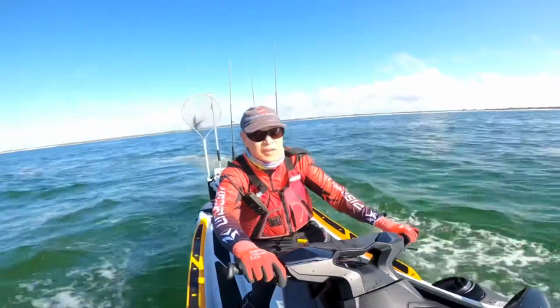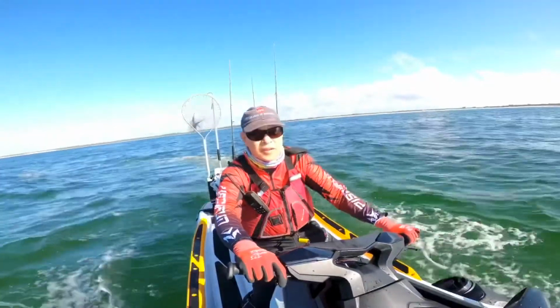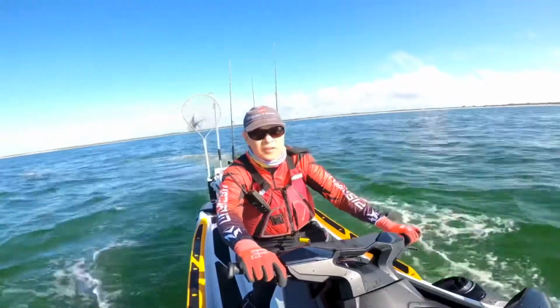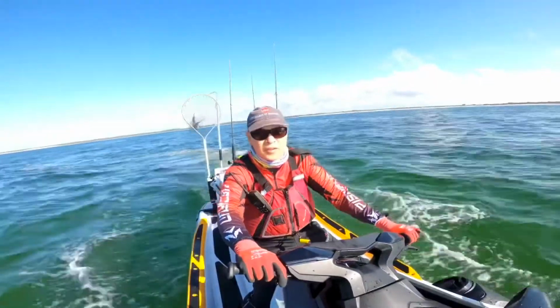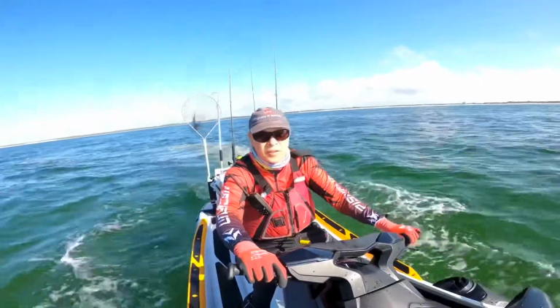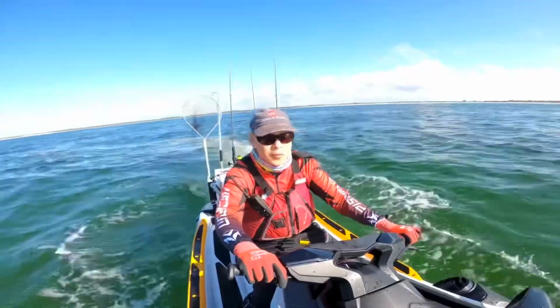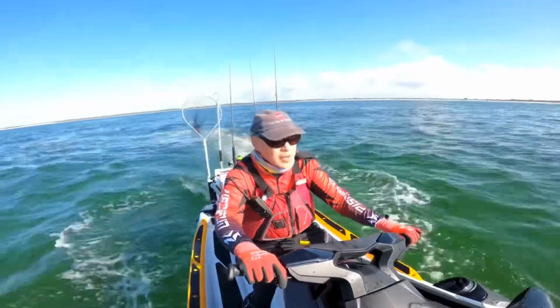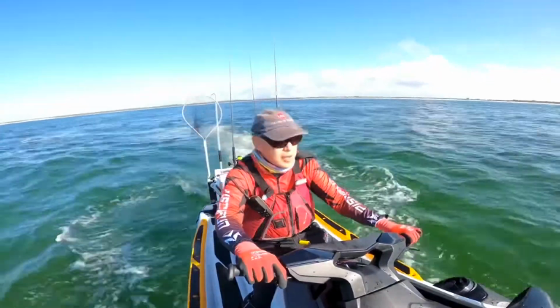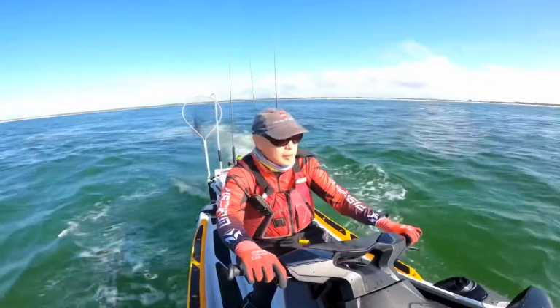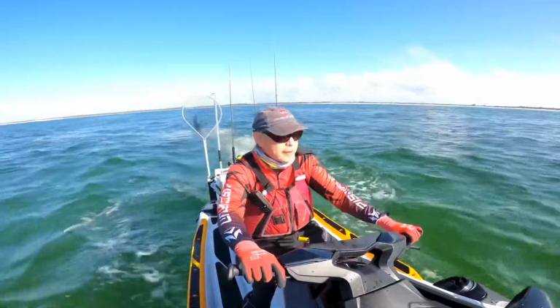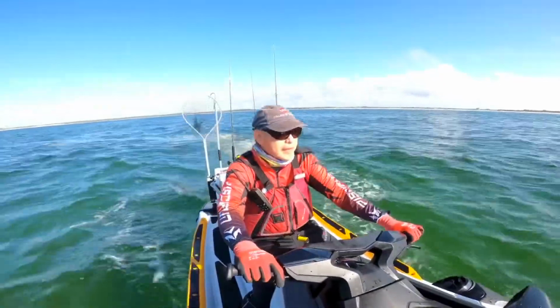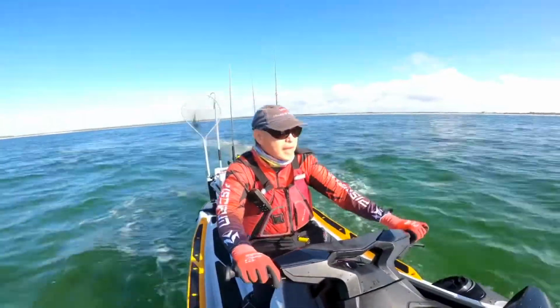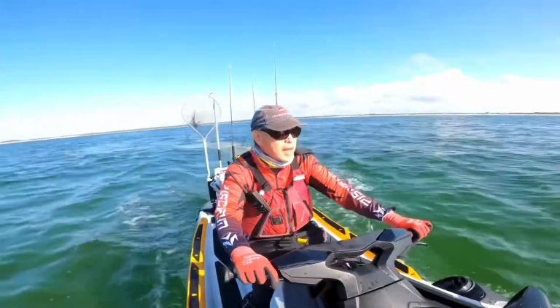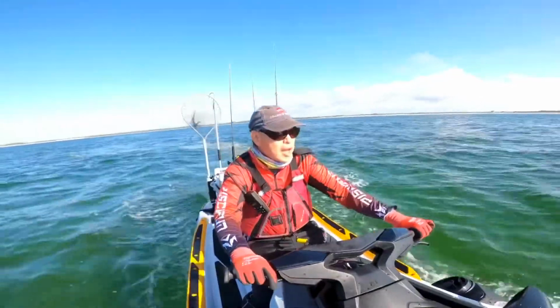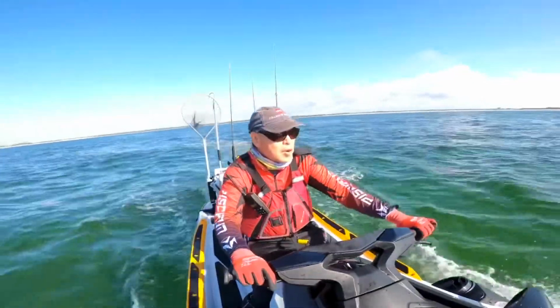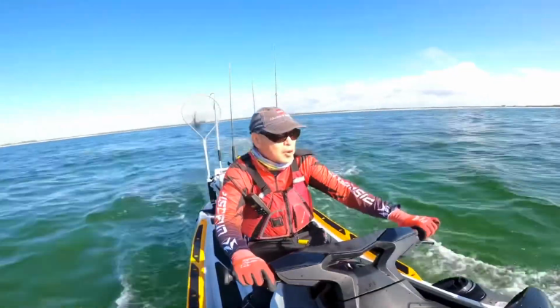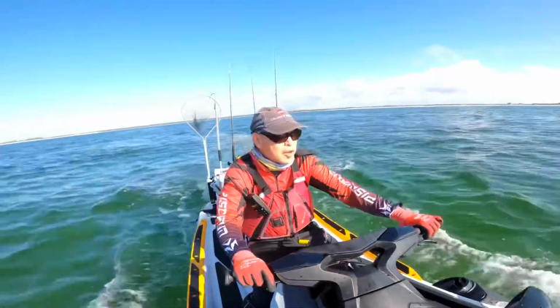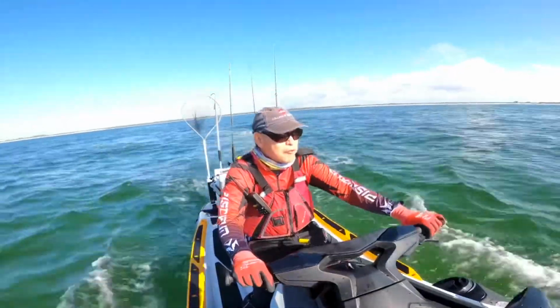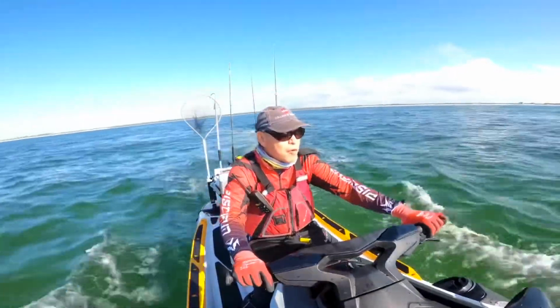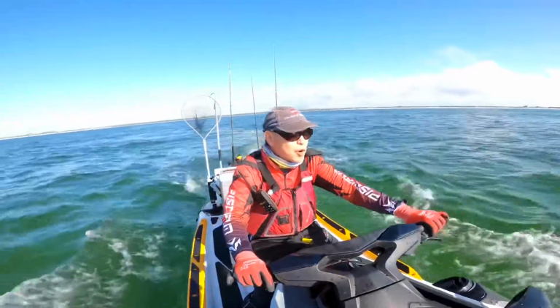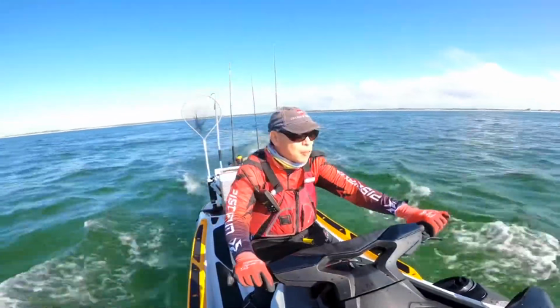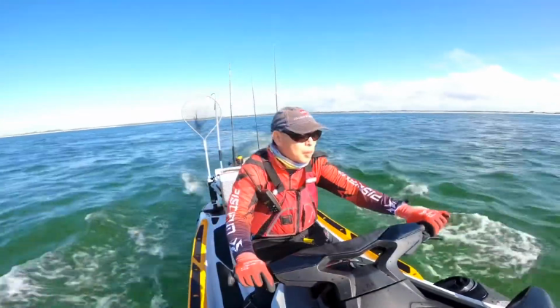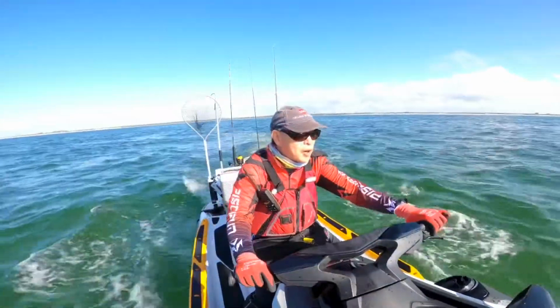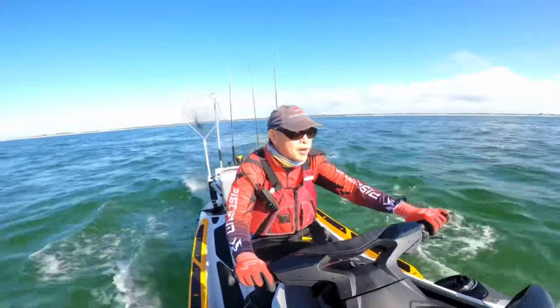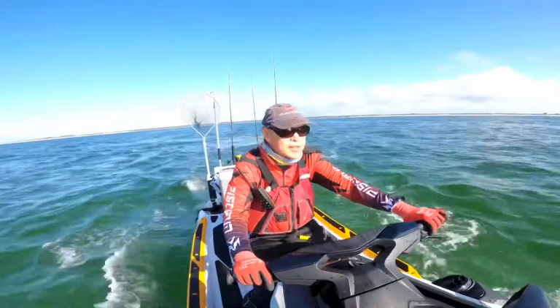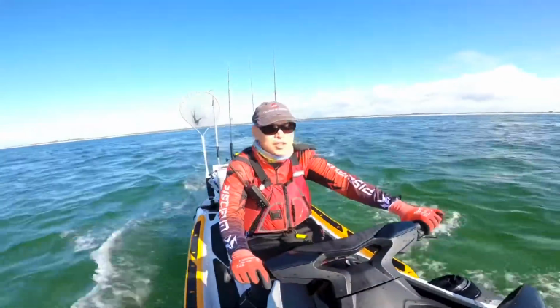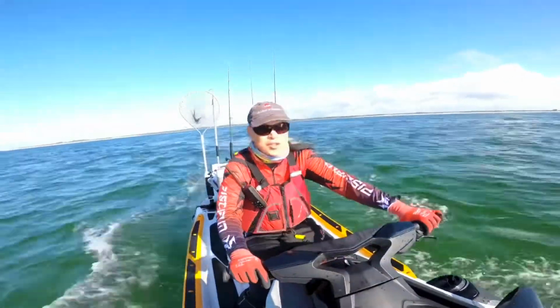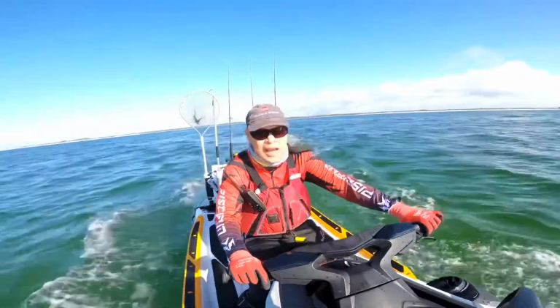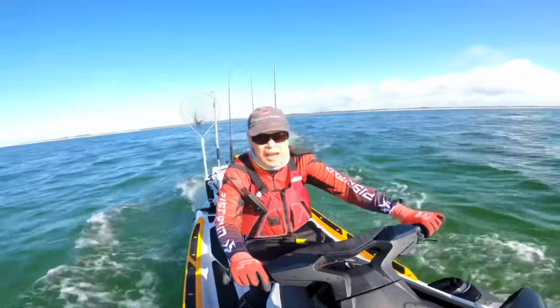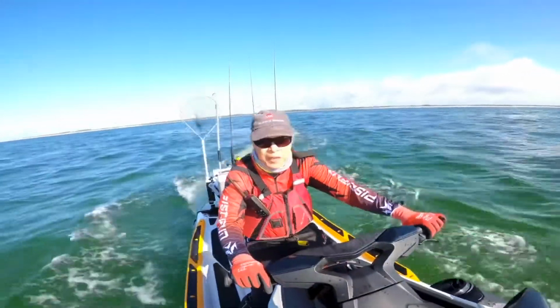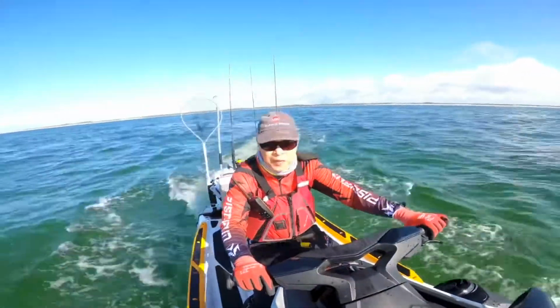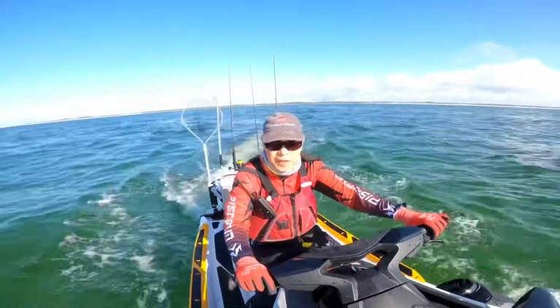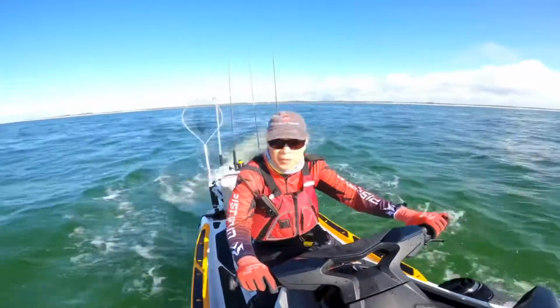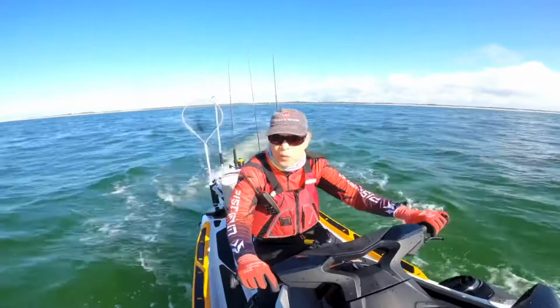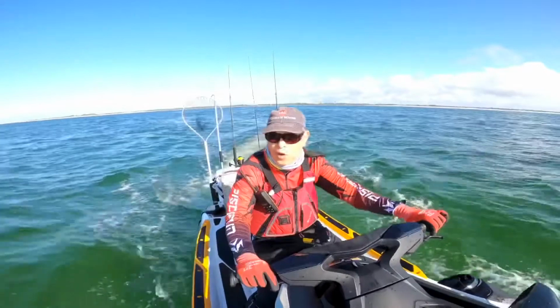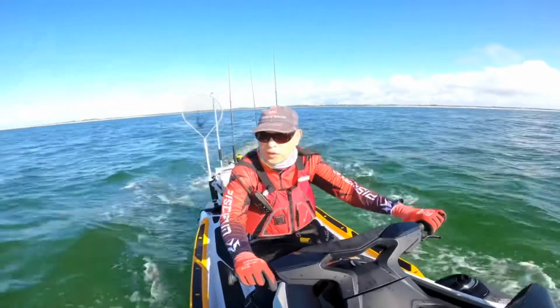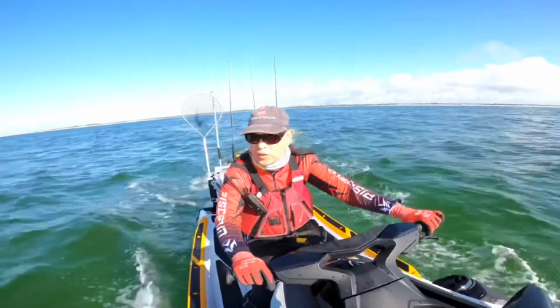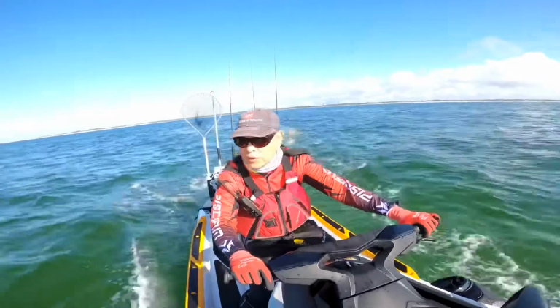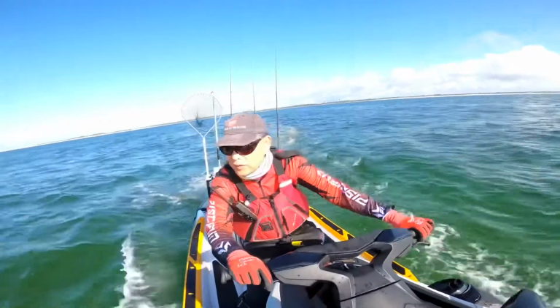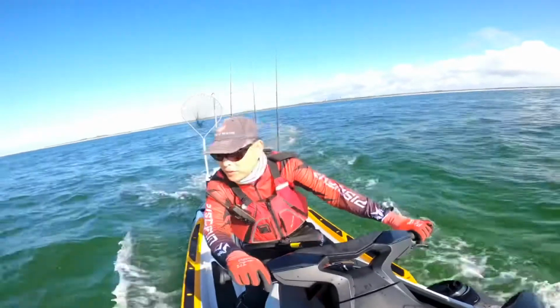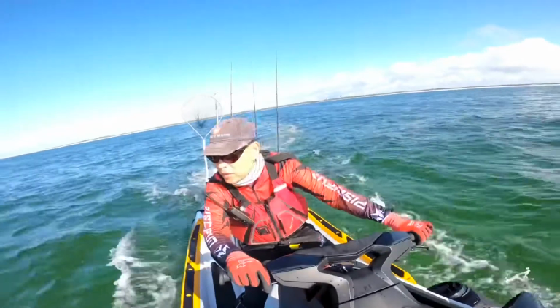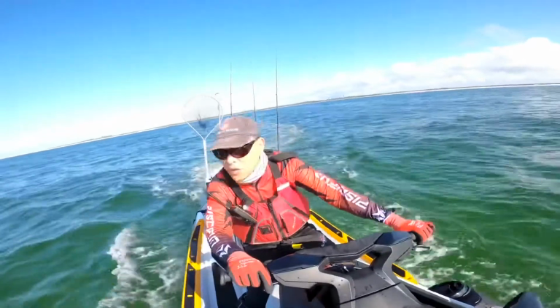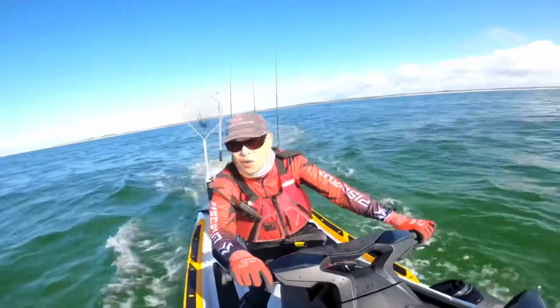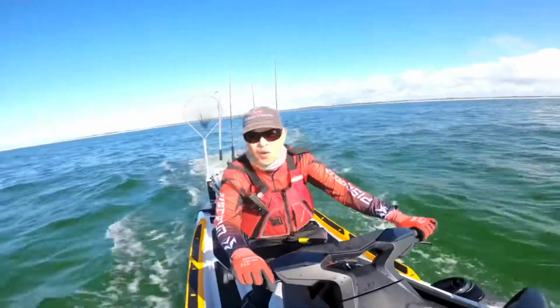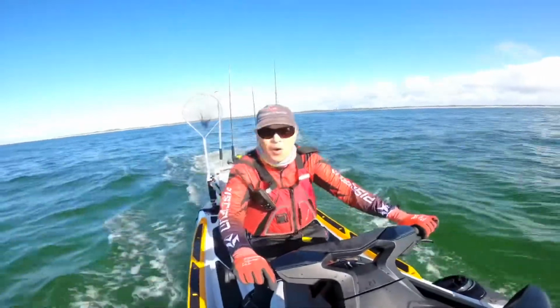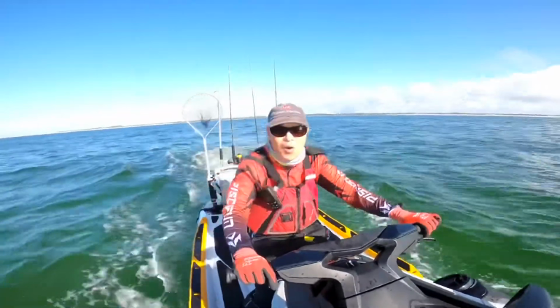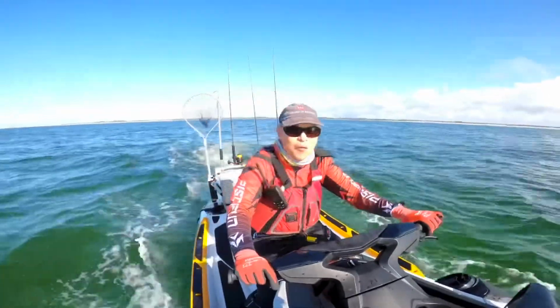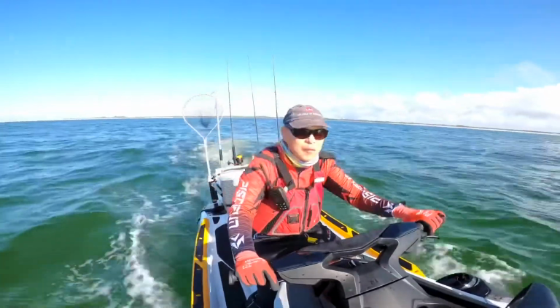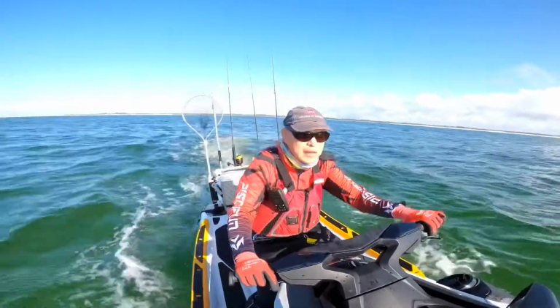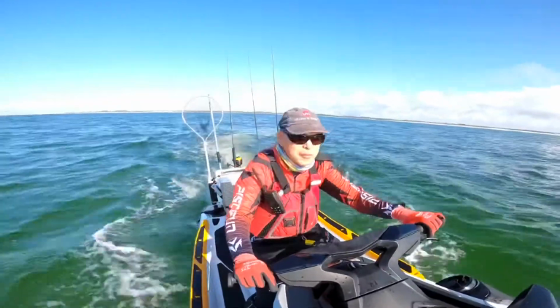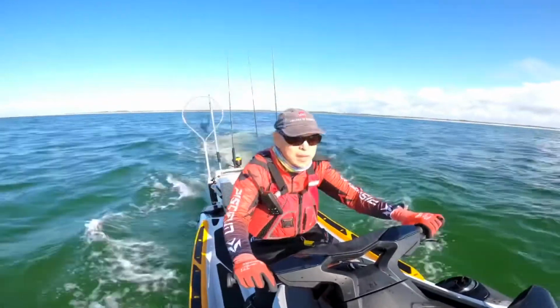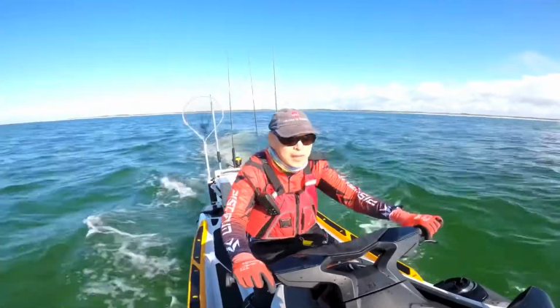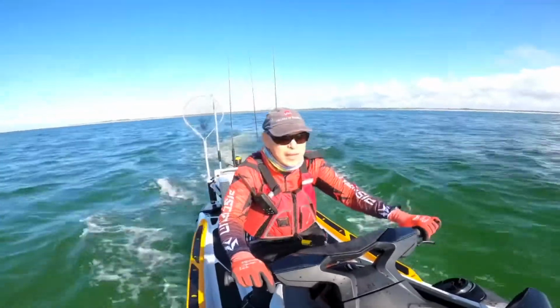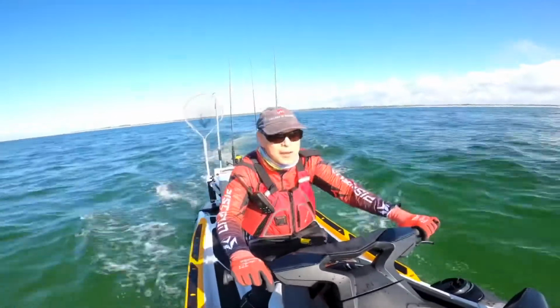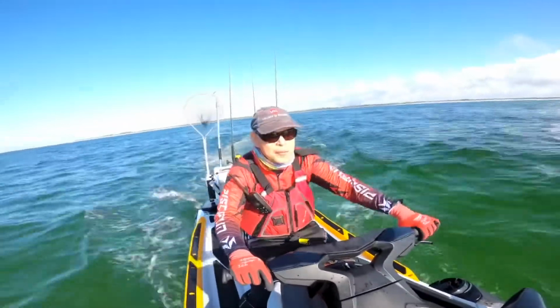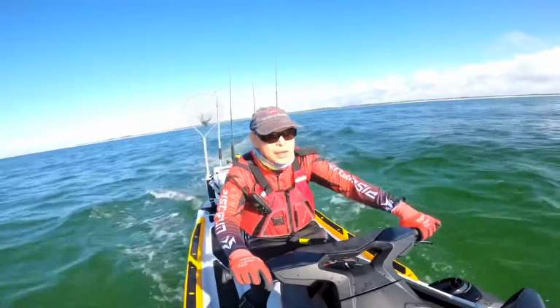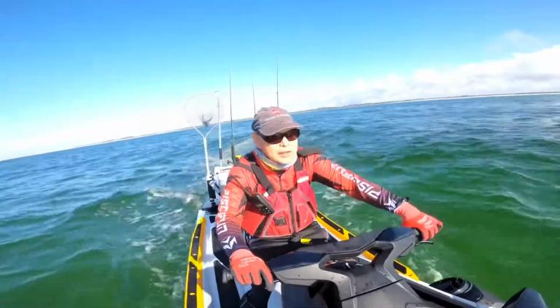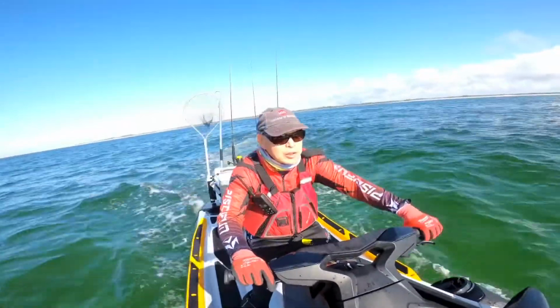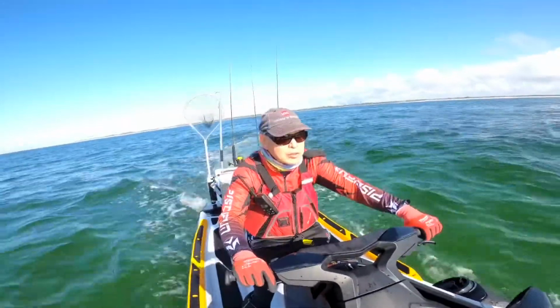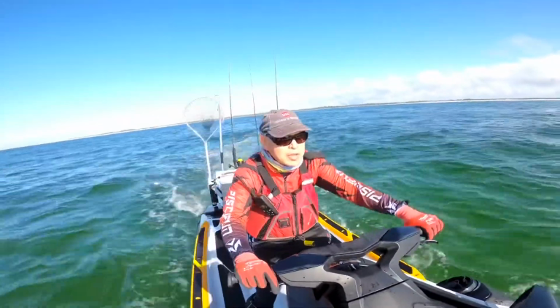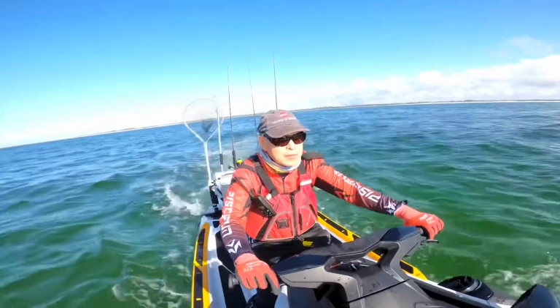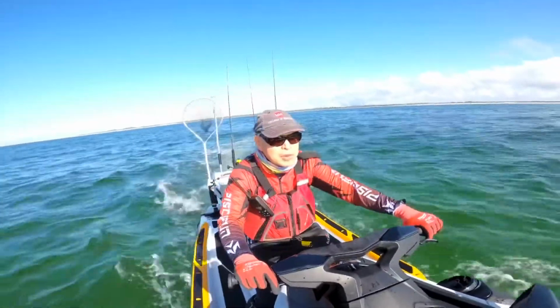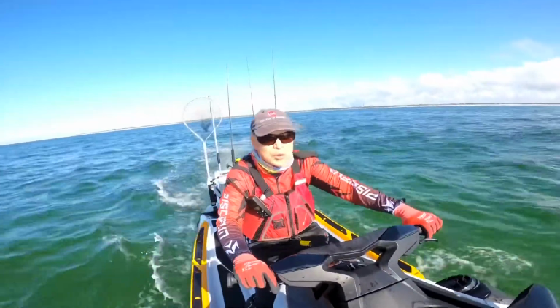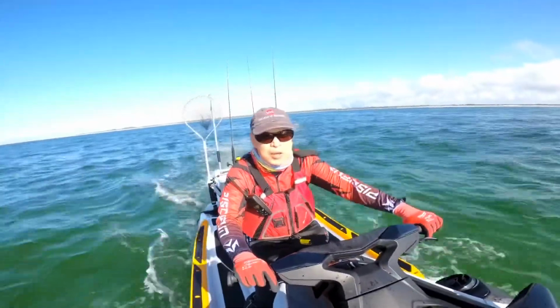We're going to be looking for birds diving in the water. Hopefully we'll get into some tuna.